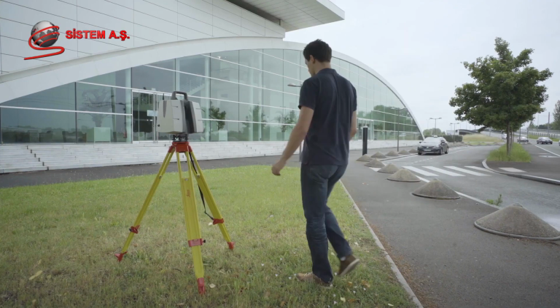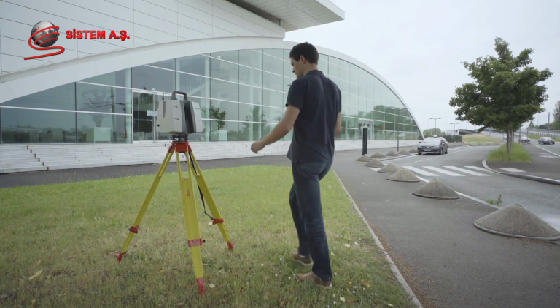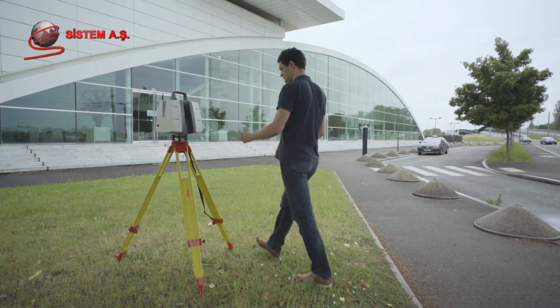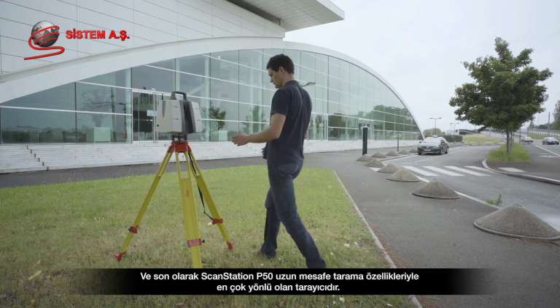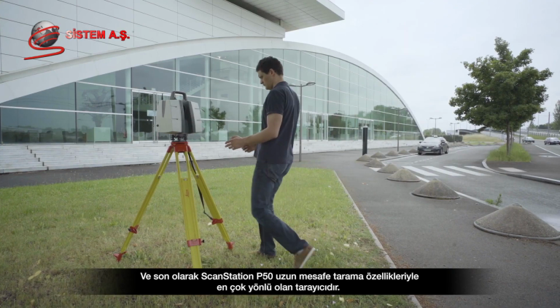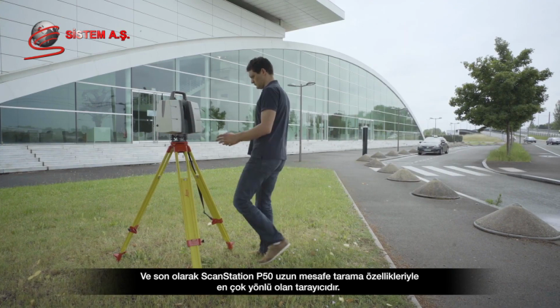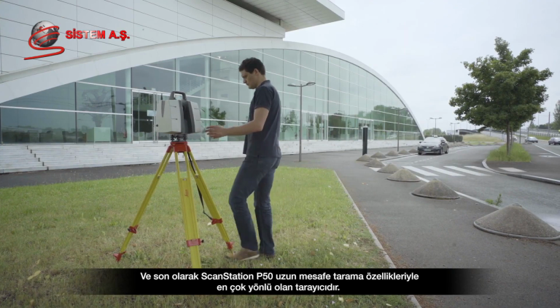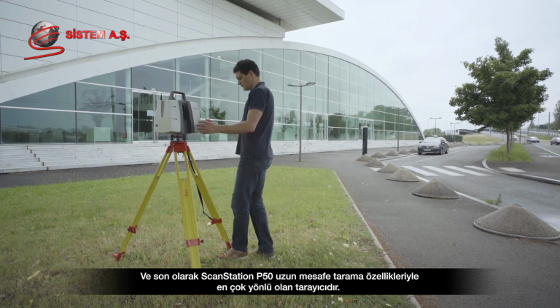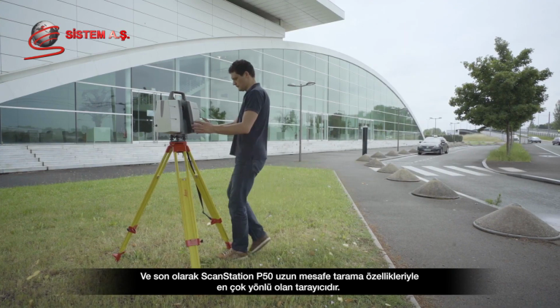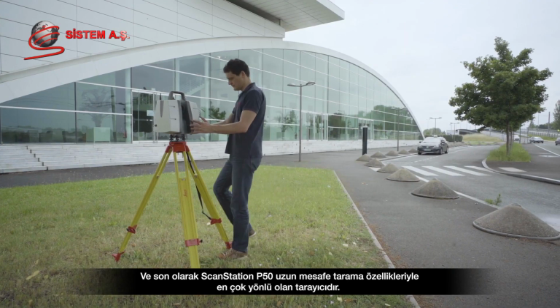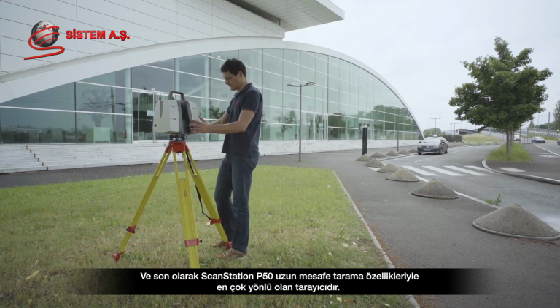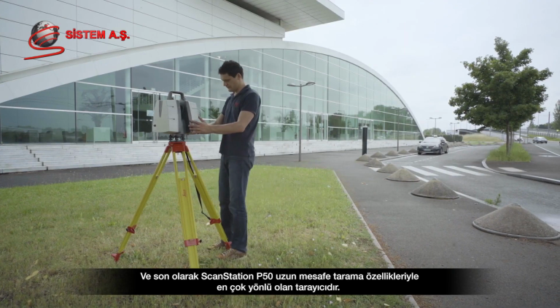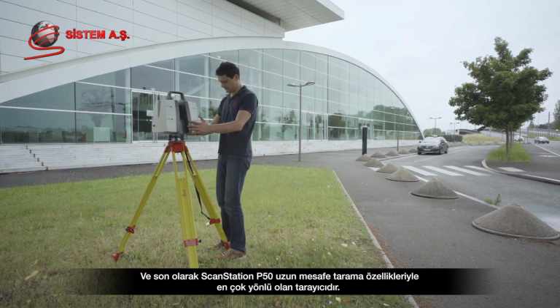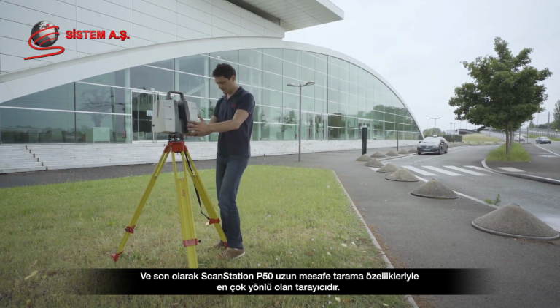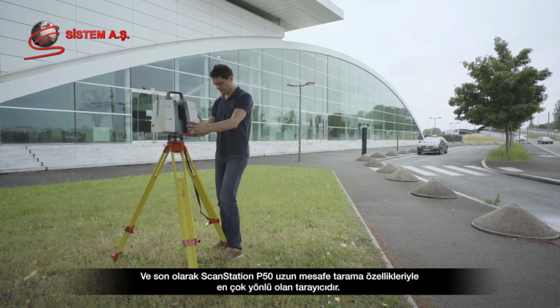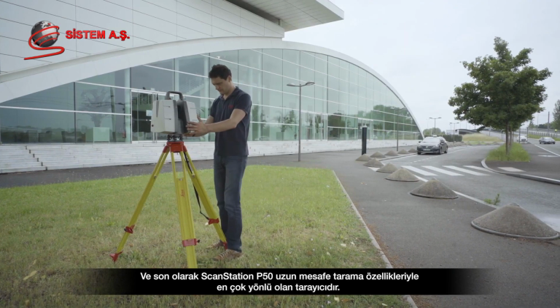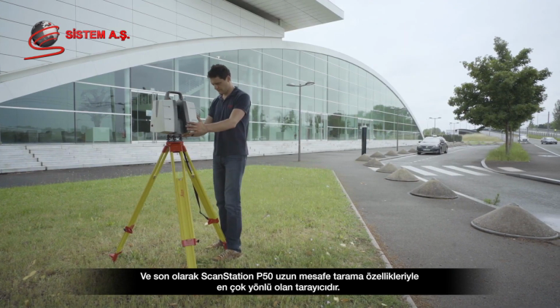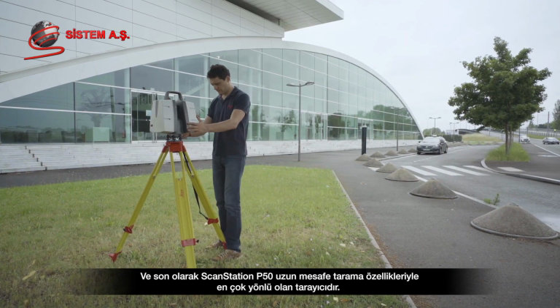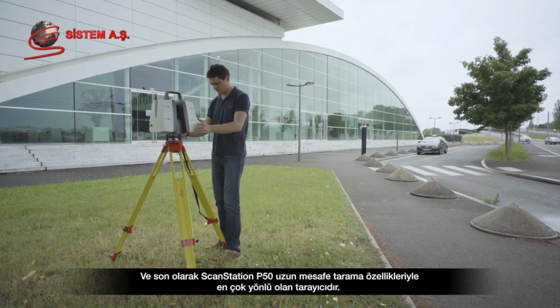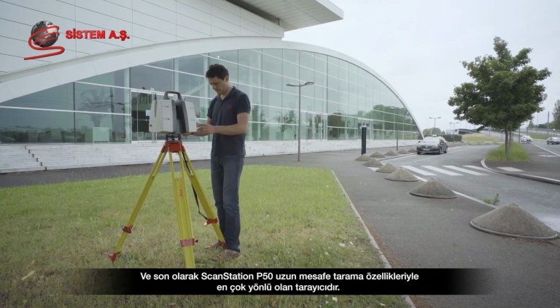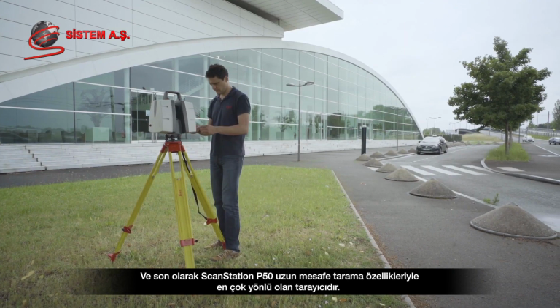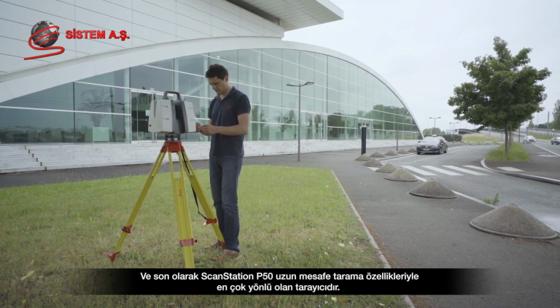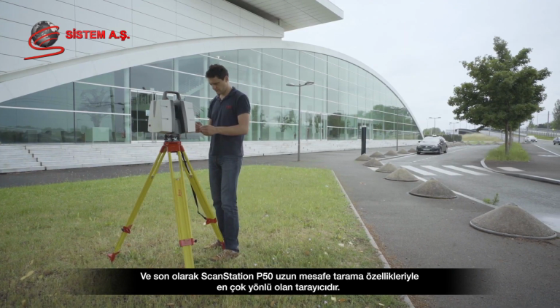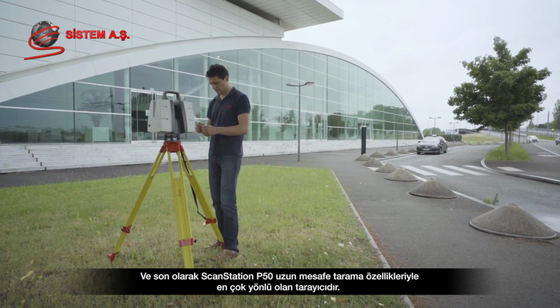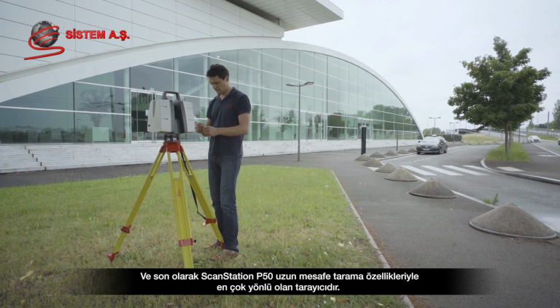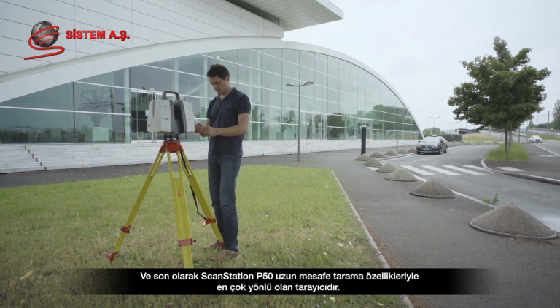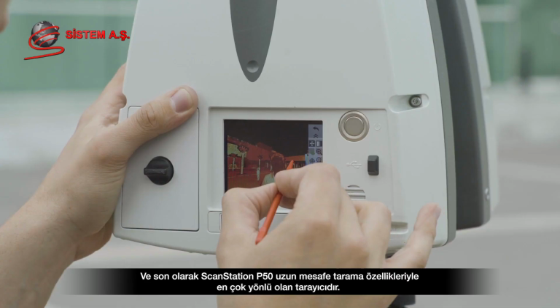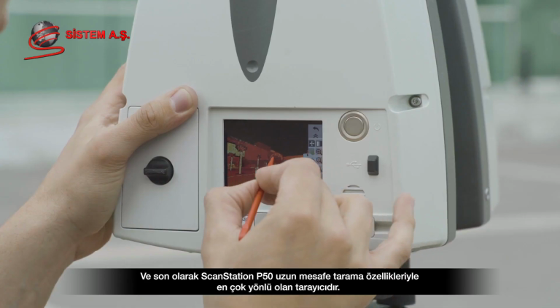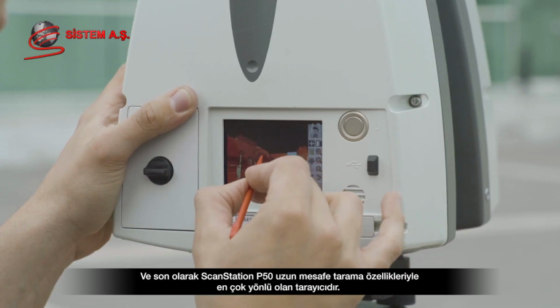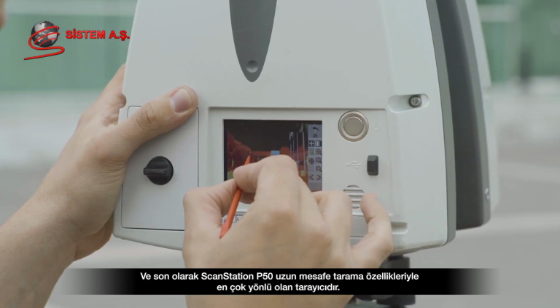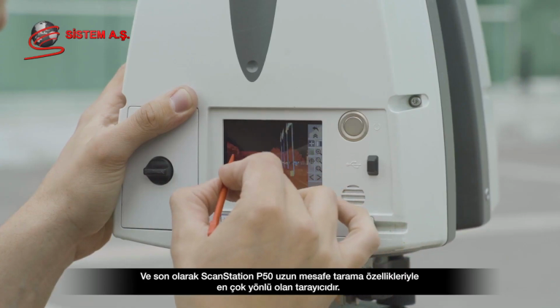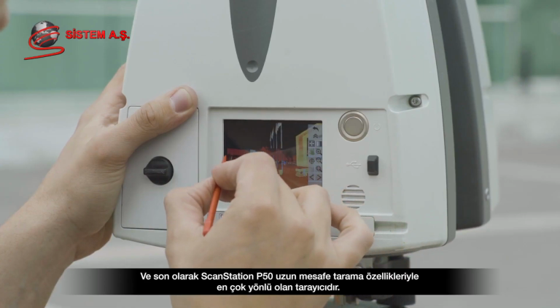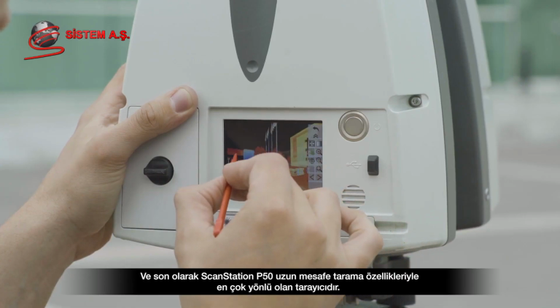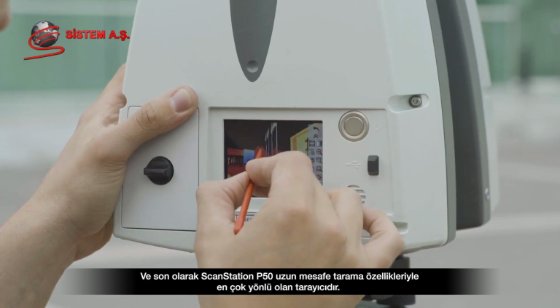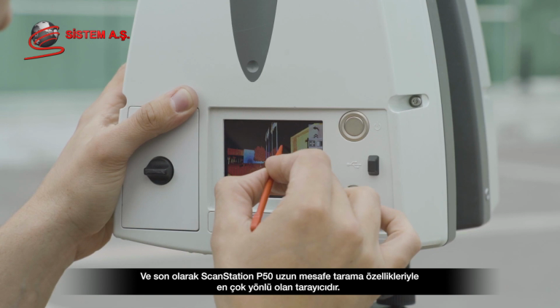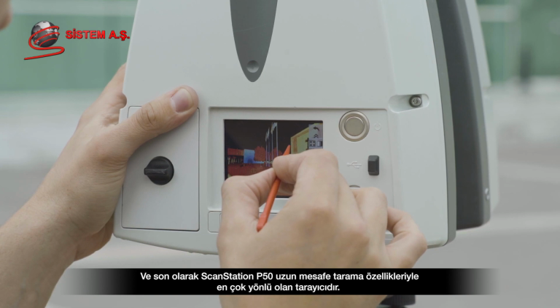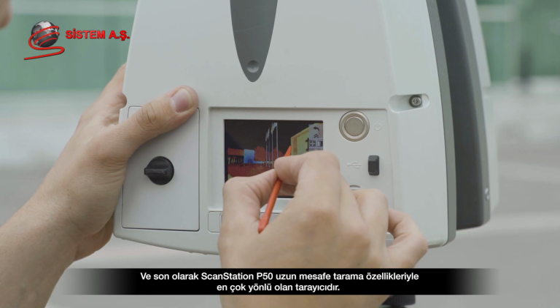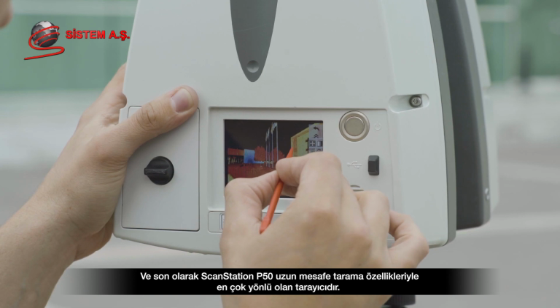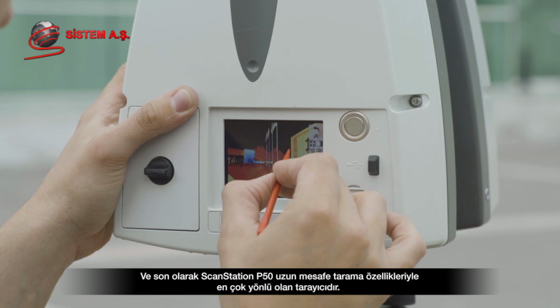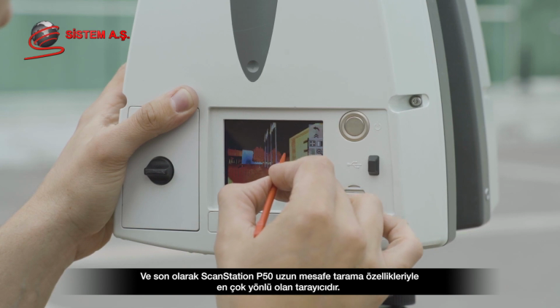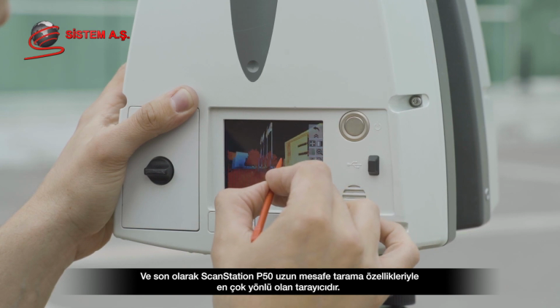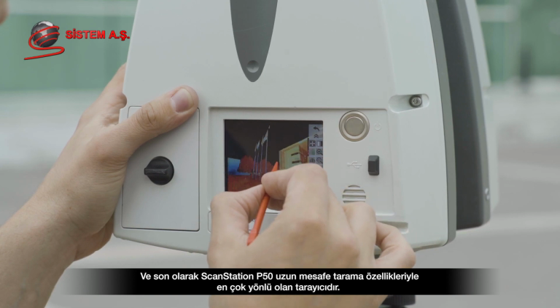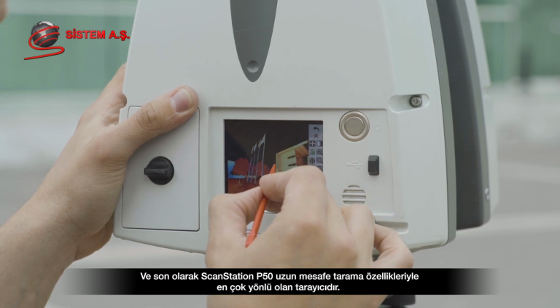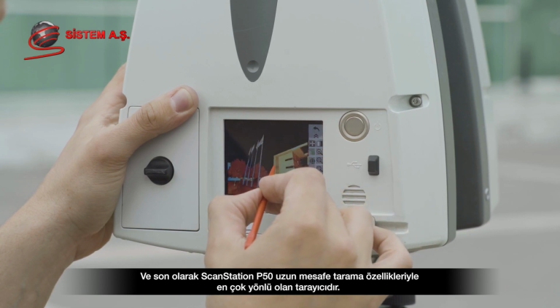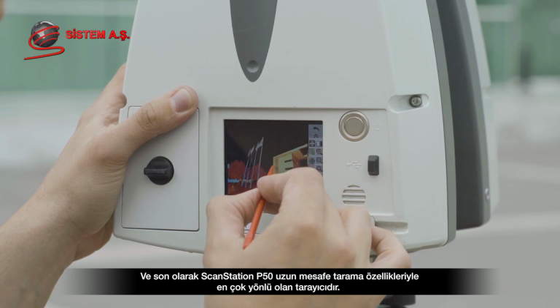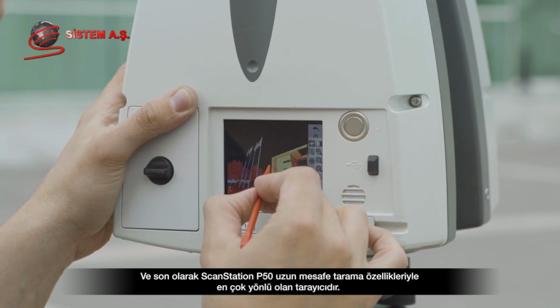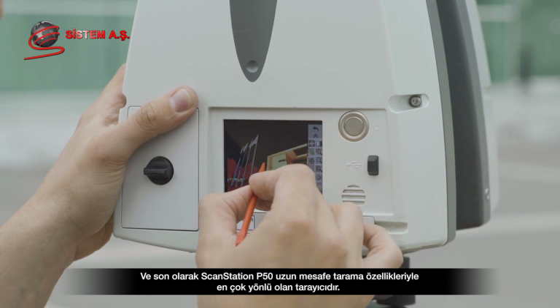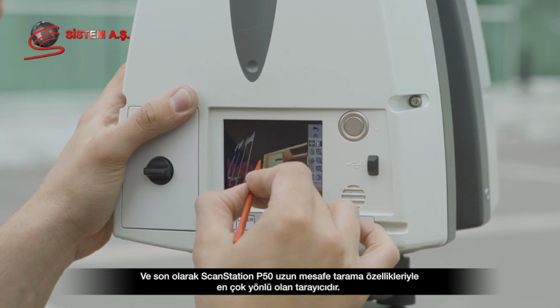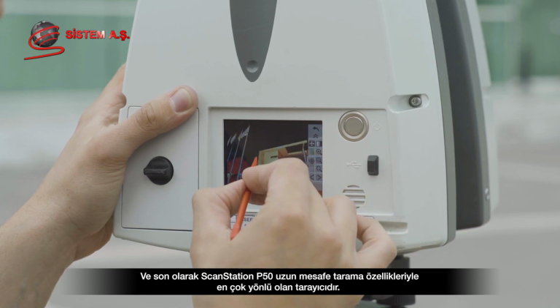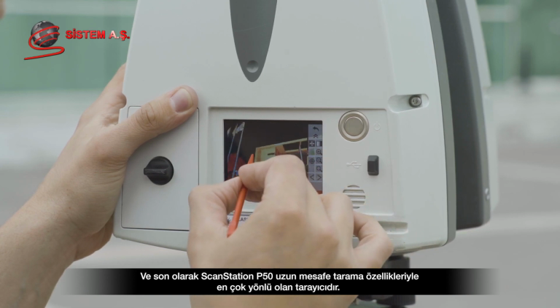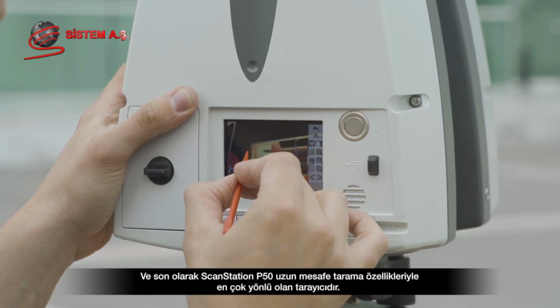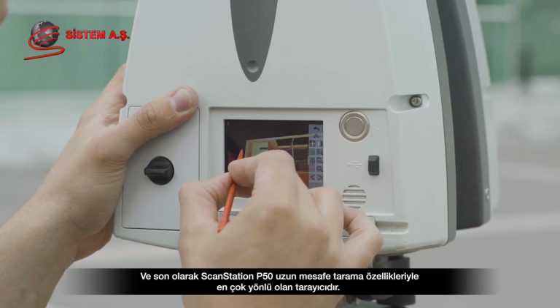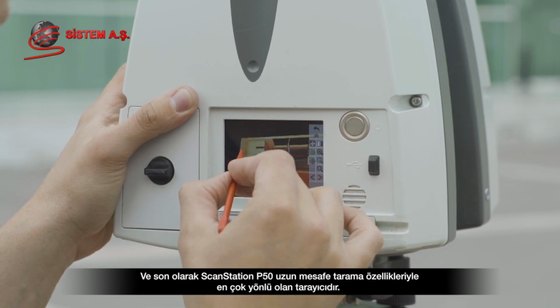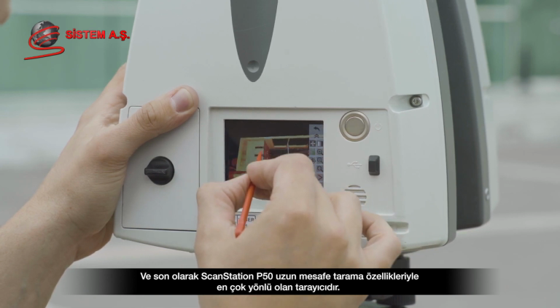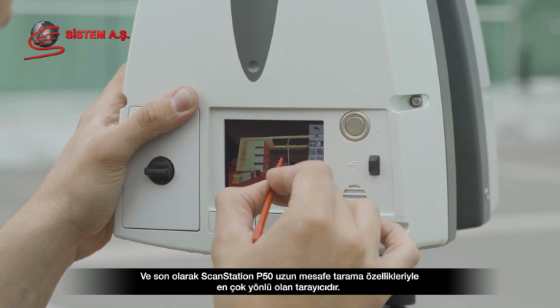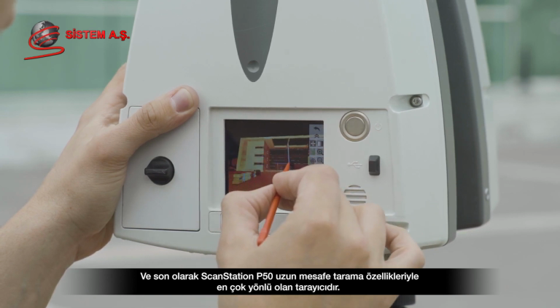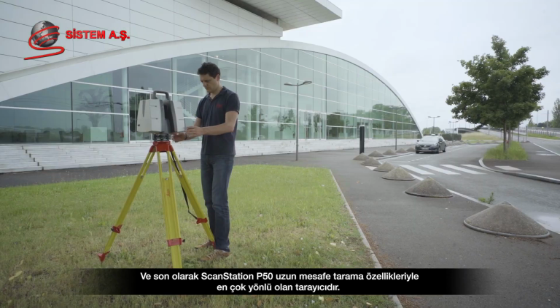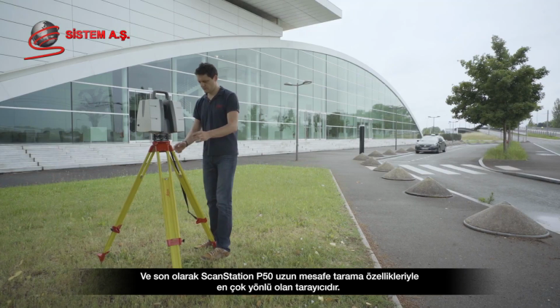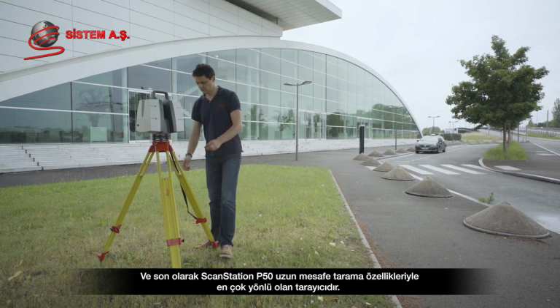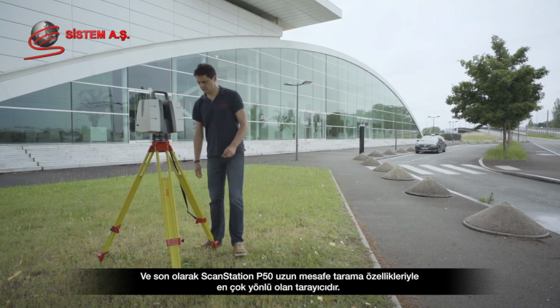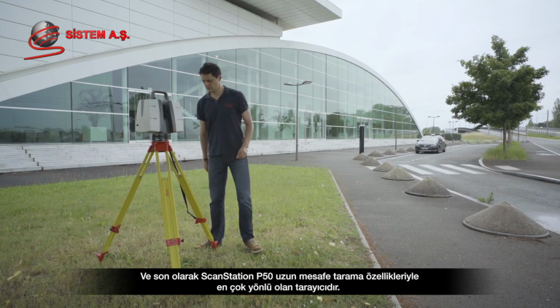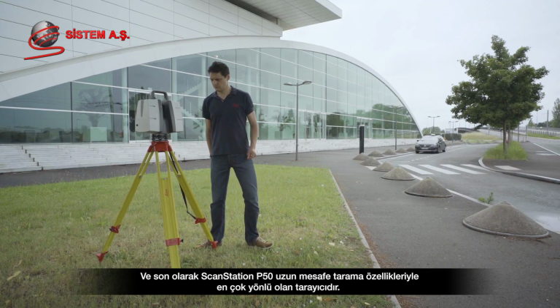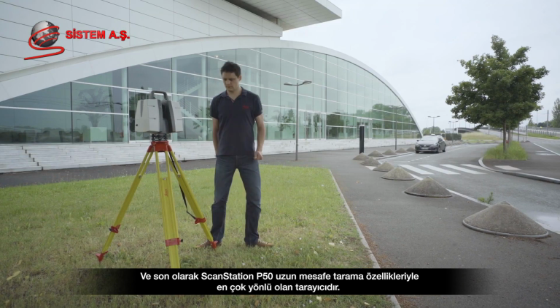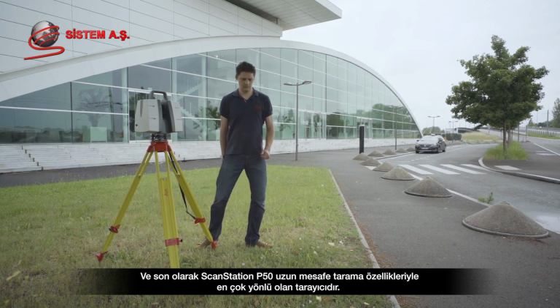Finally, the ScanStation P50 offers the most versatility thanks to its long-range scanning capabilities.